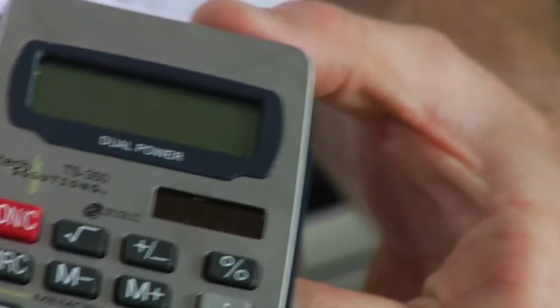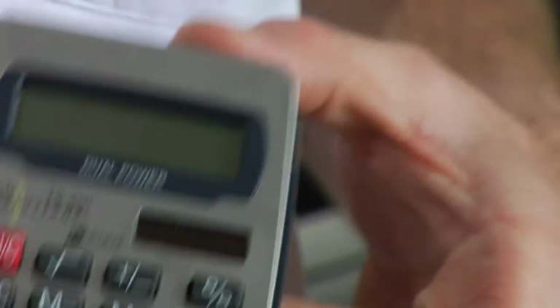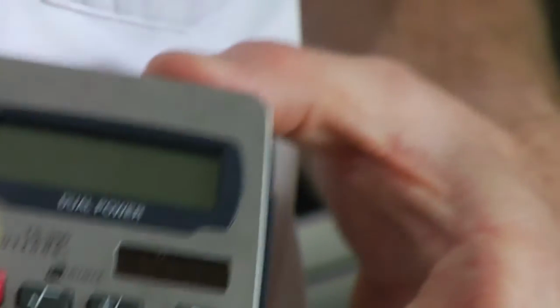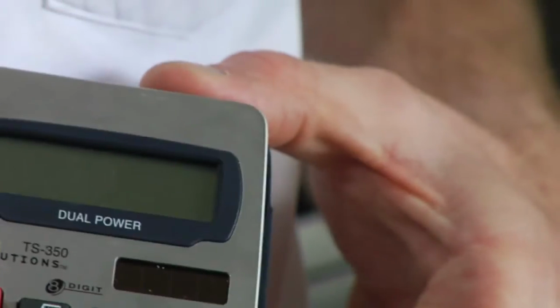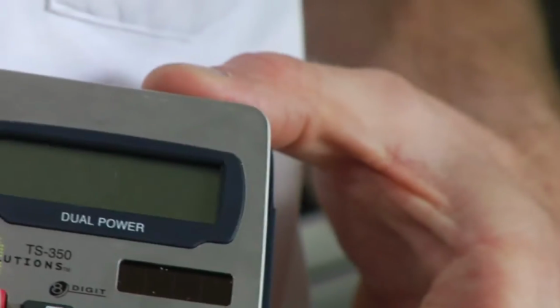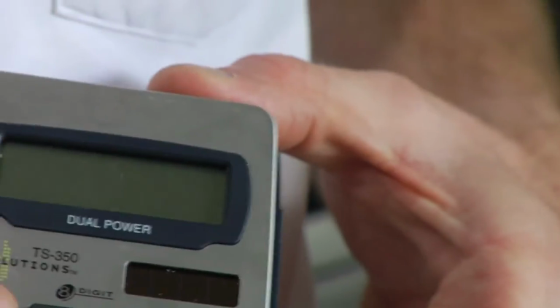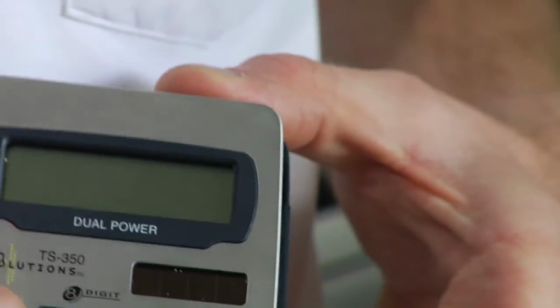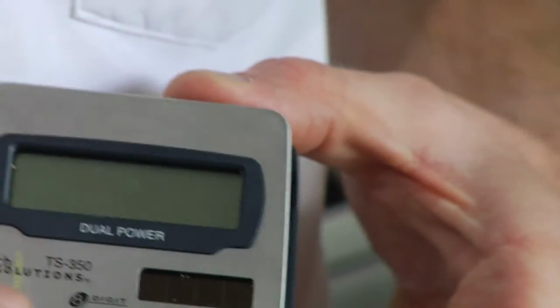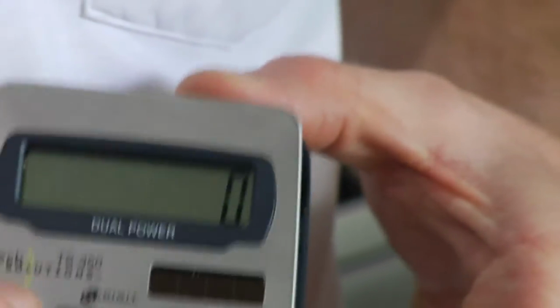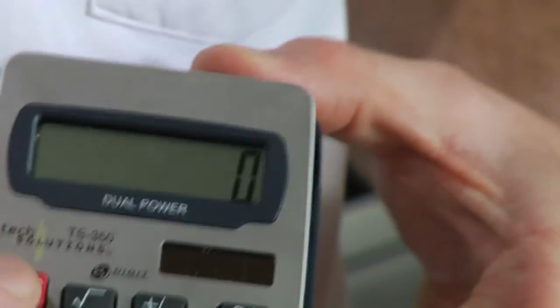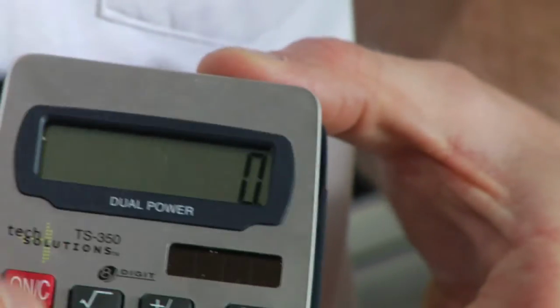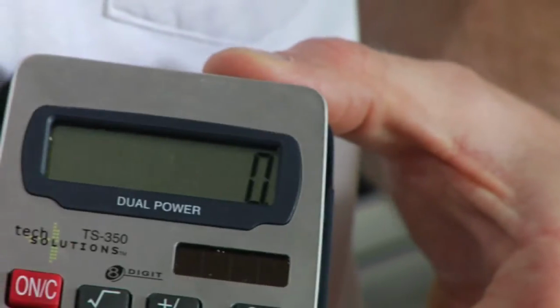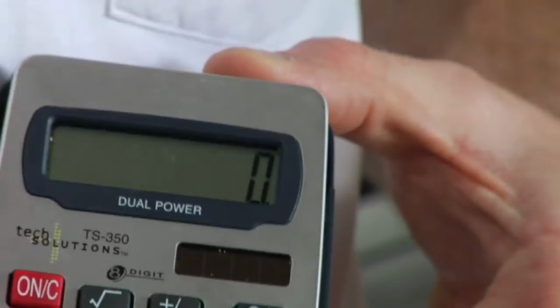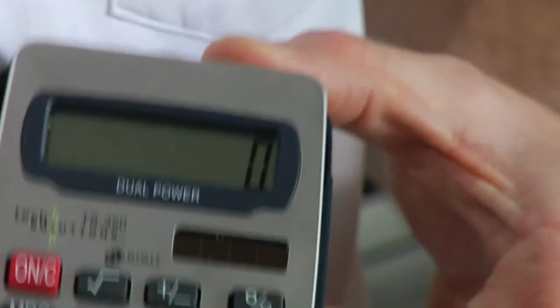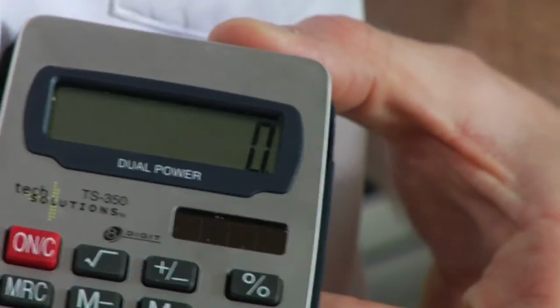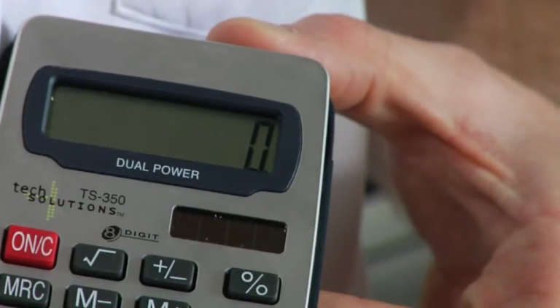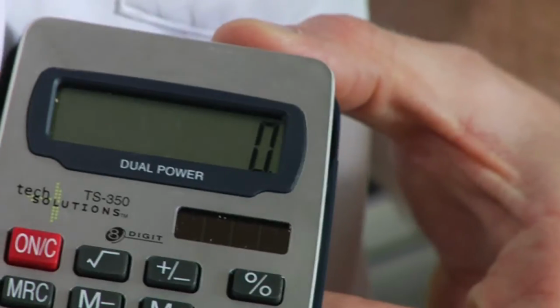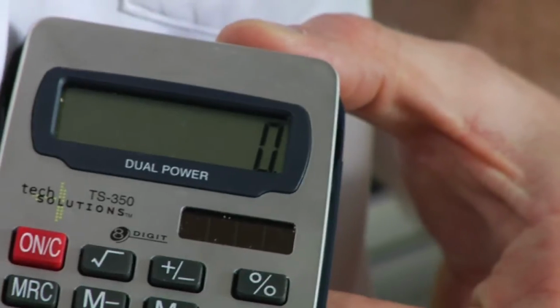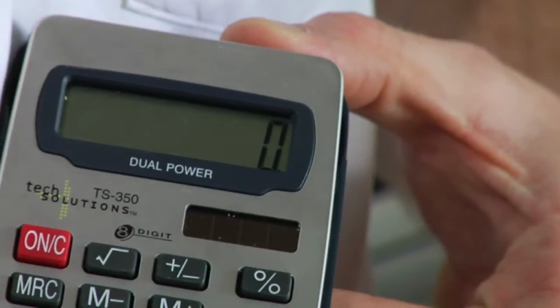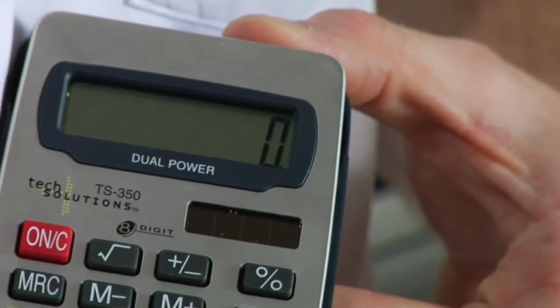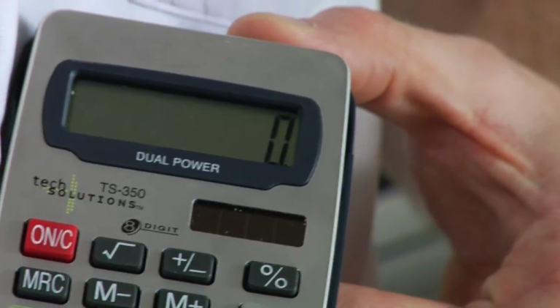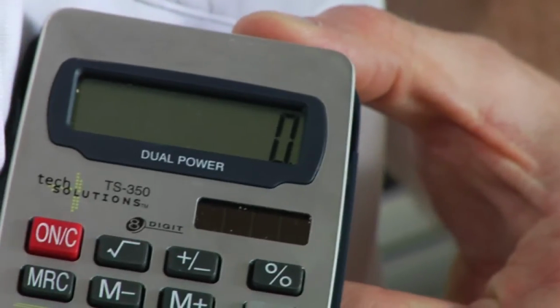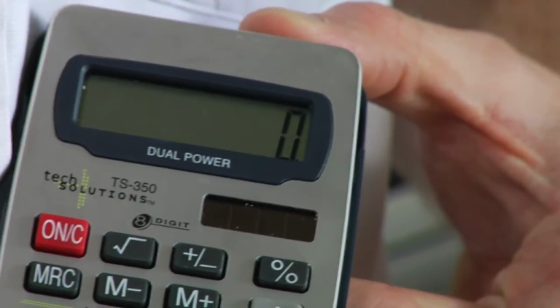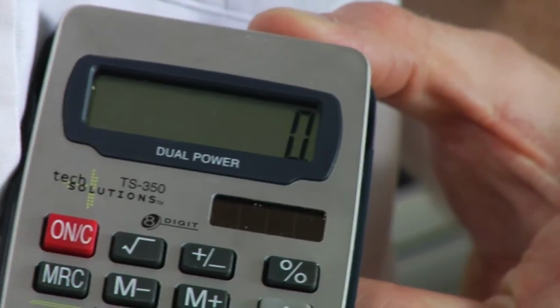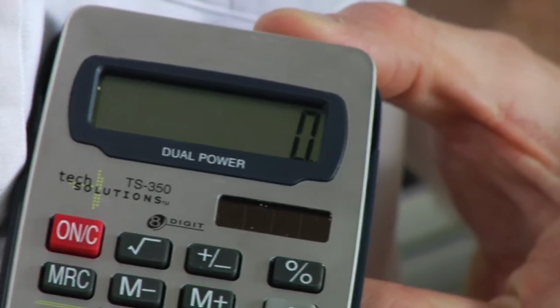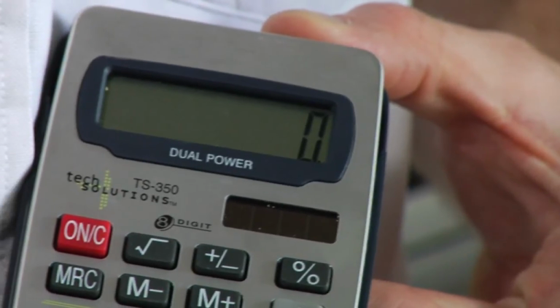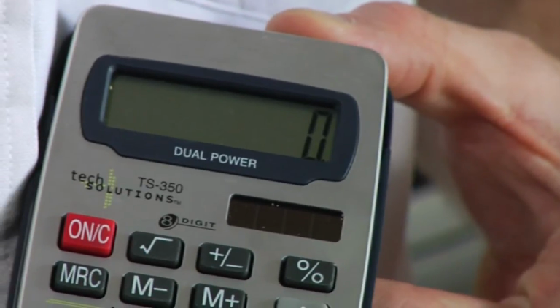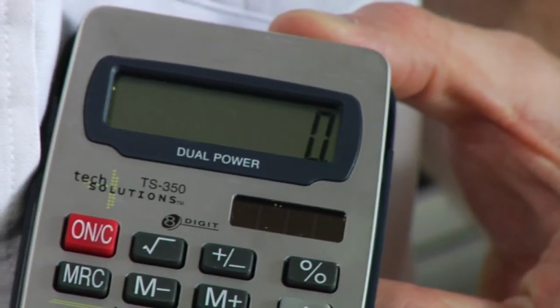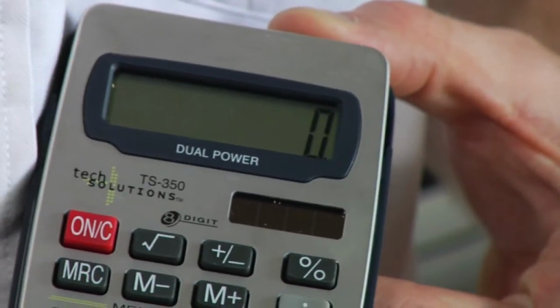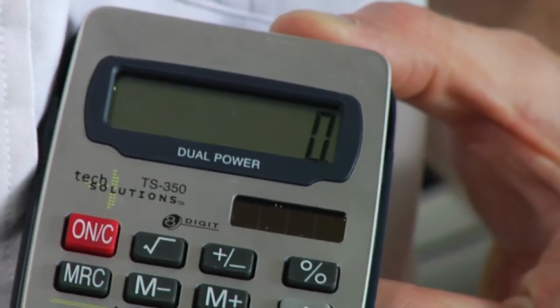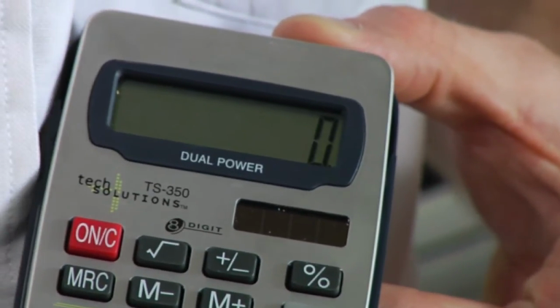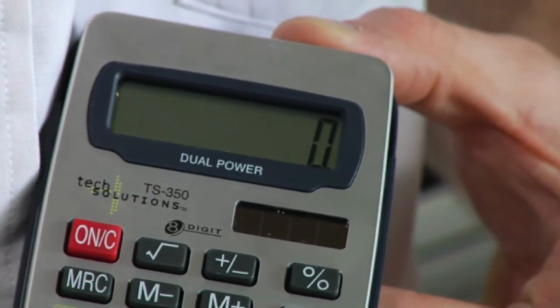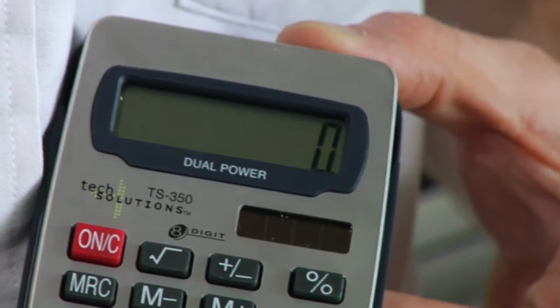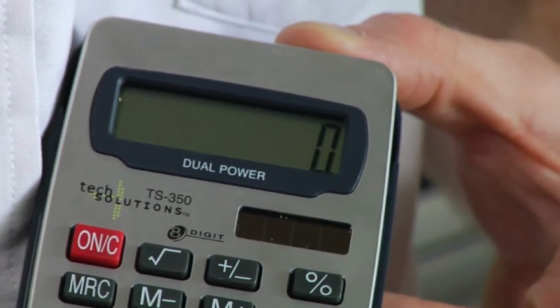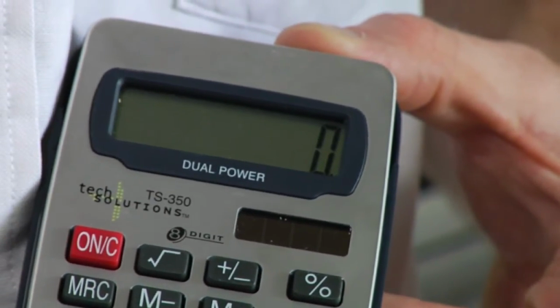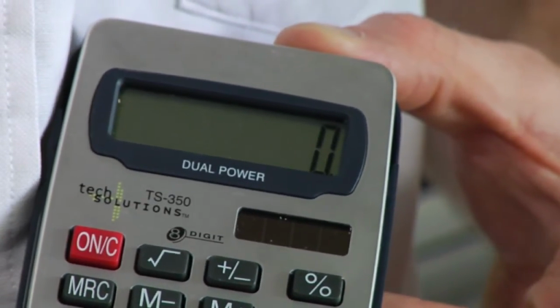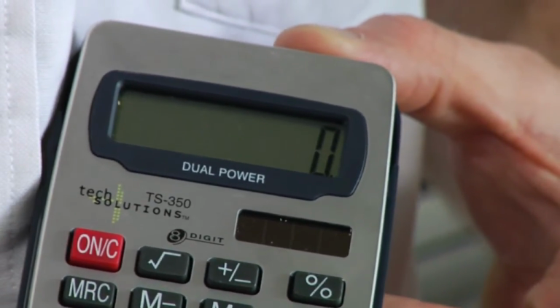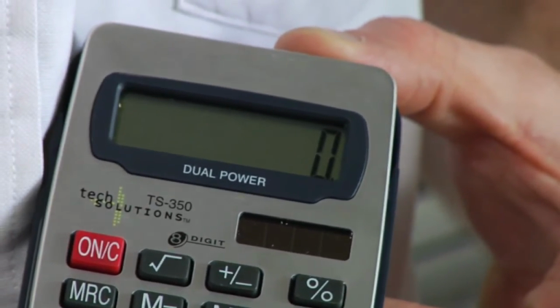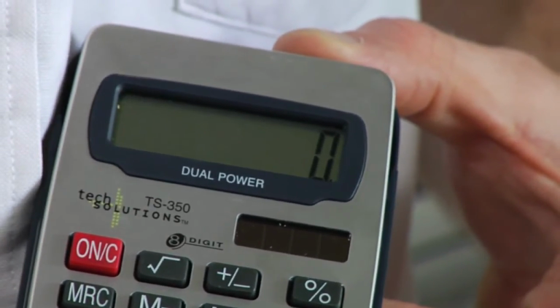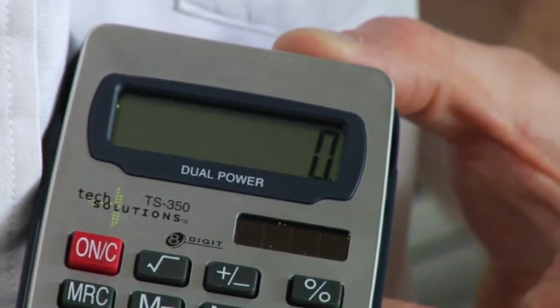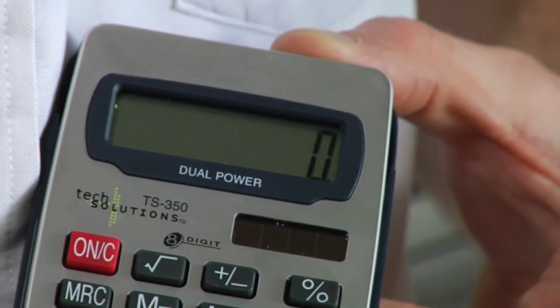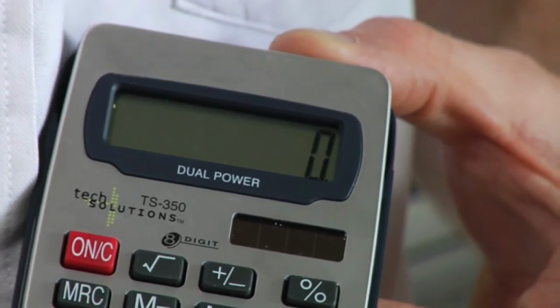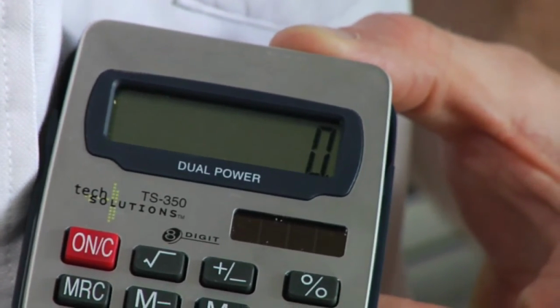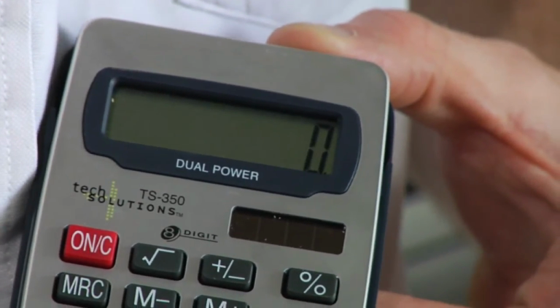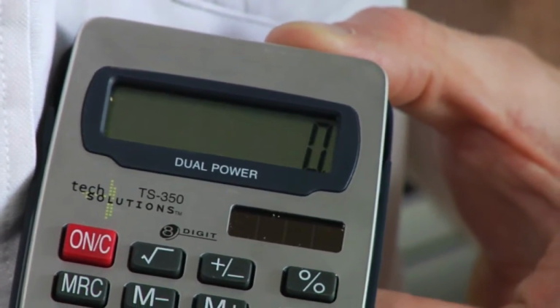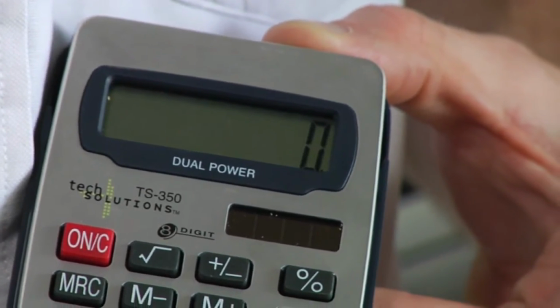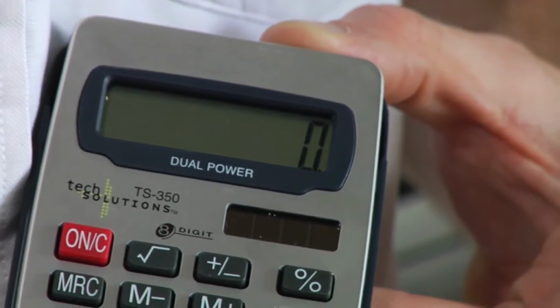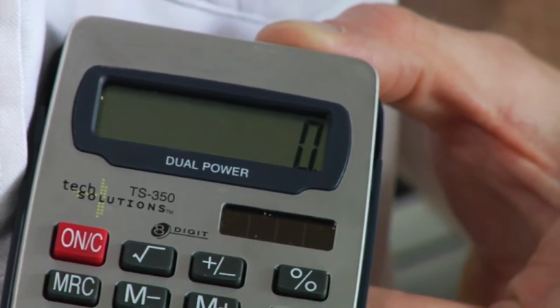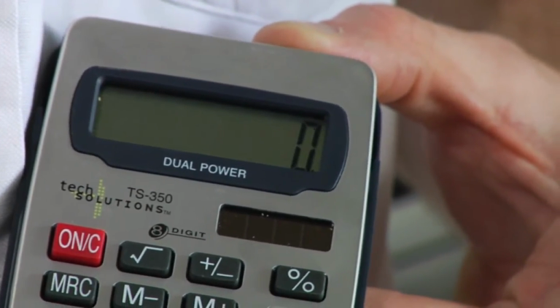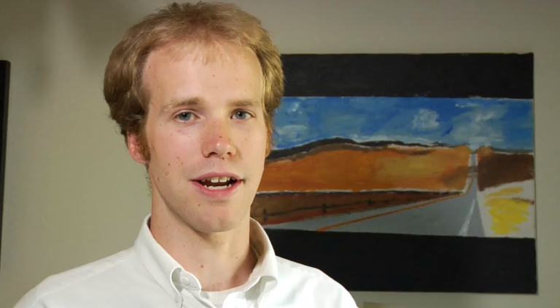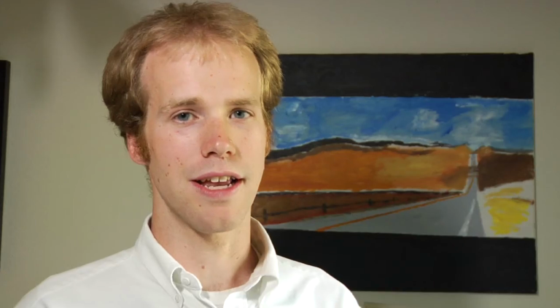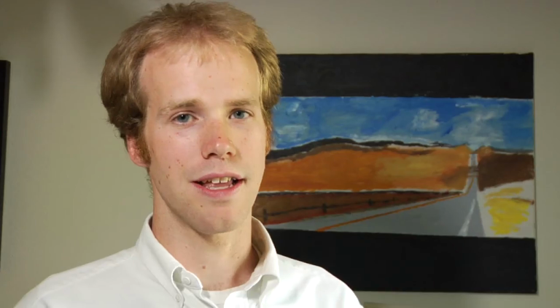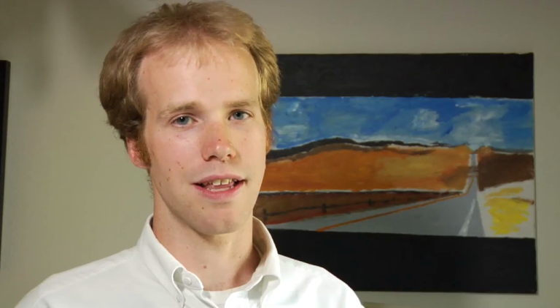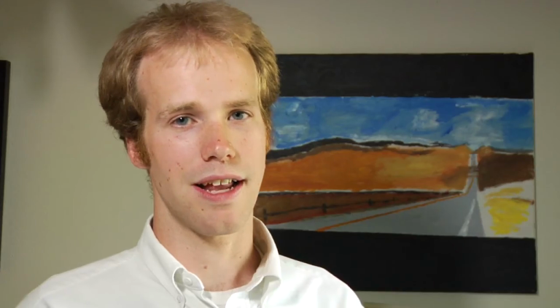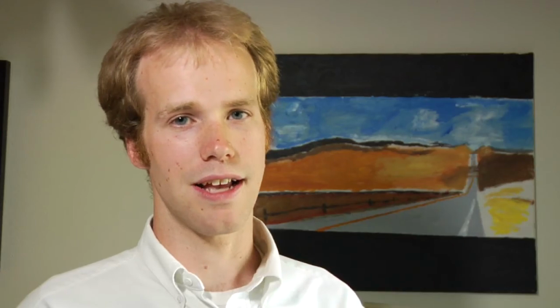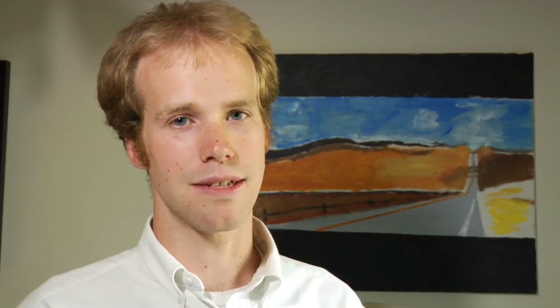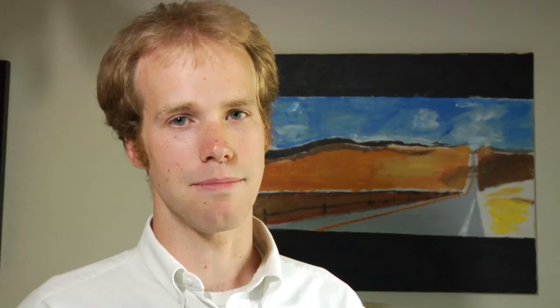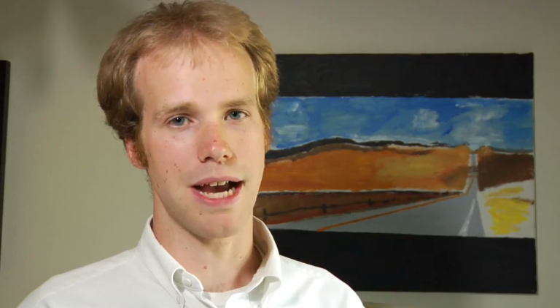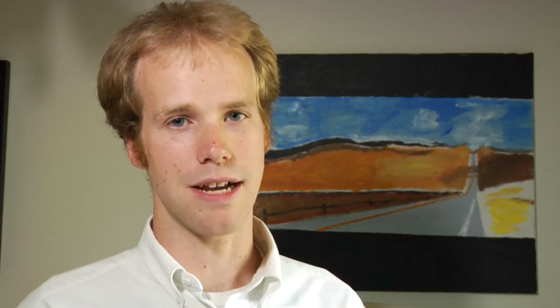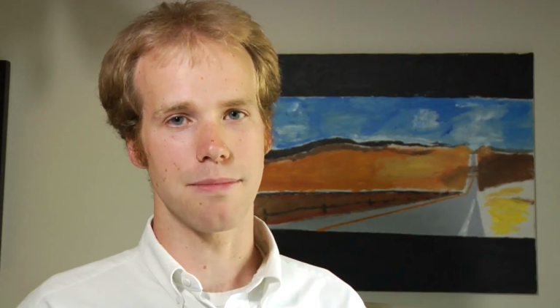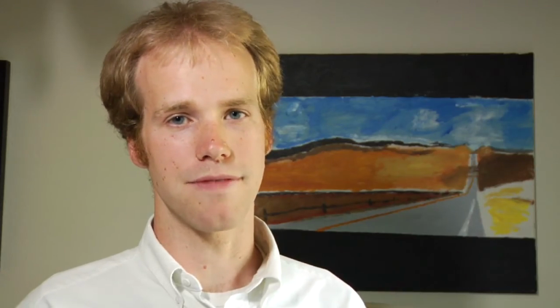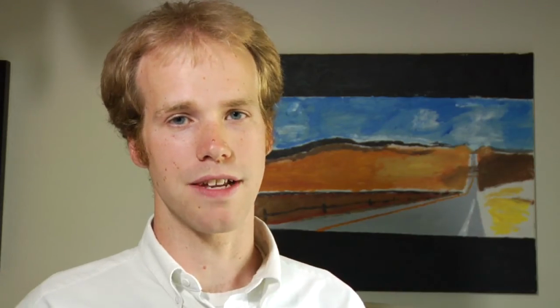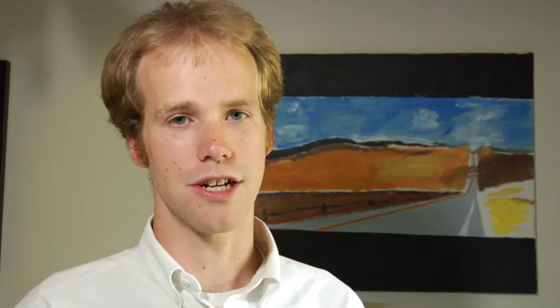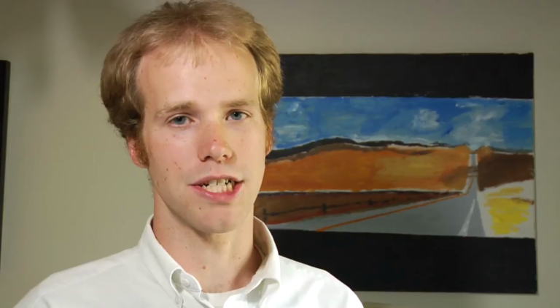So, when you suddenly turn it on and there's no sunlight — there's nothing to draw energy from — you have this battery that has a backup of energy.